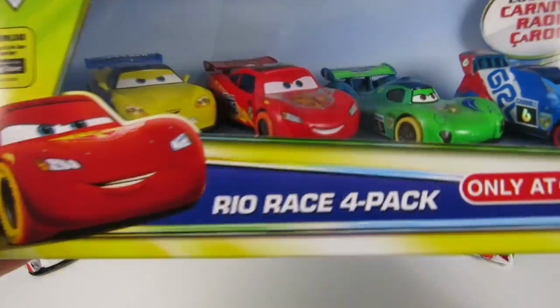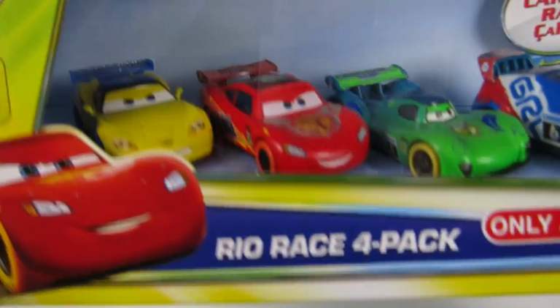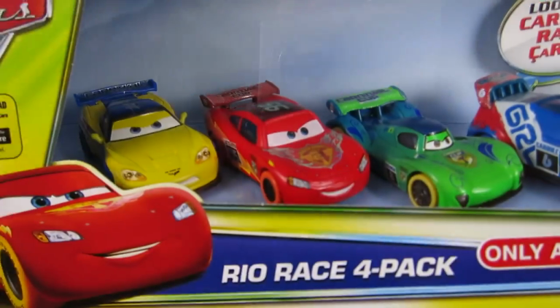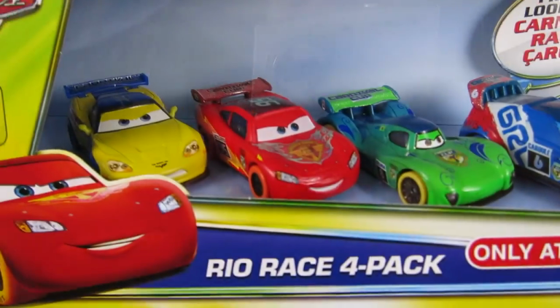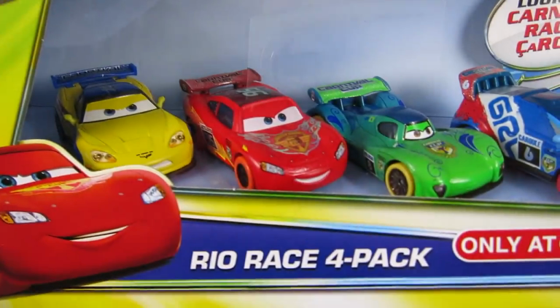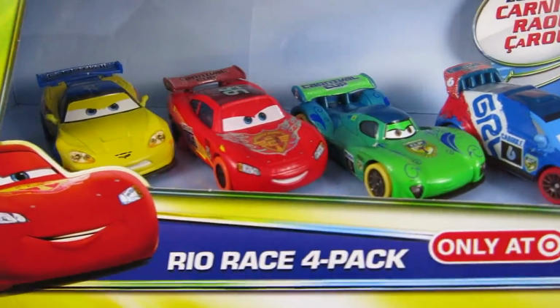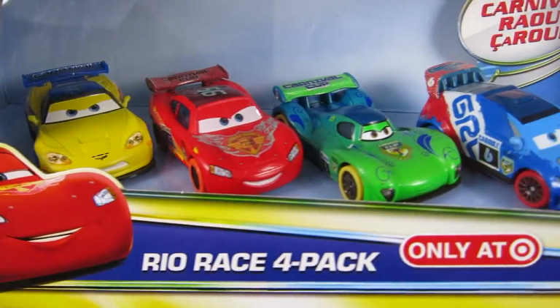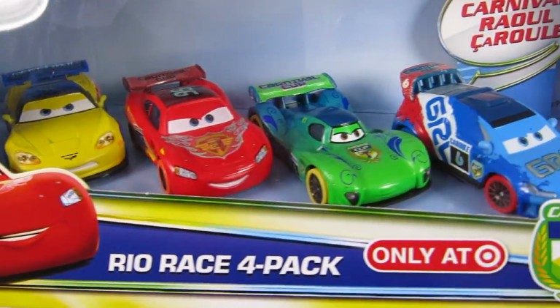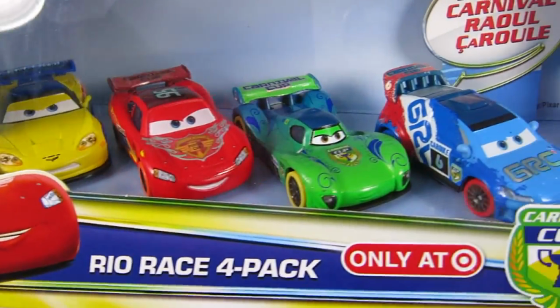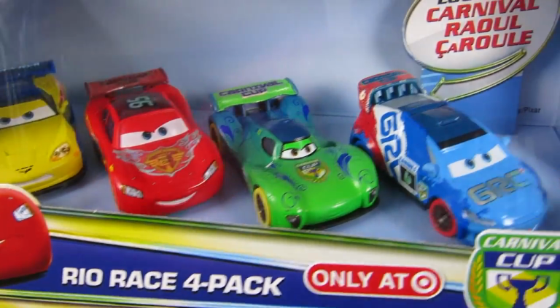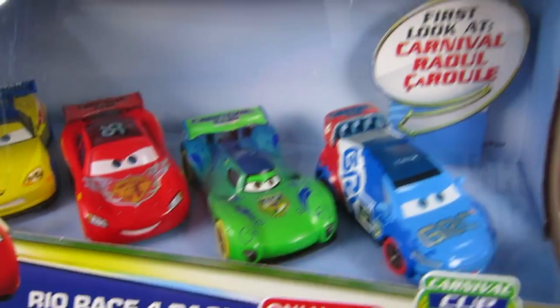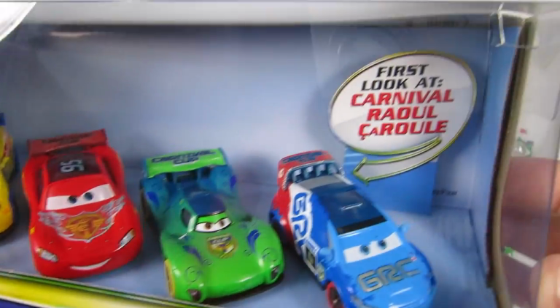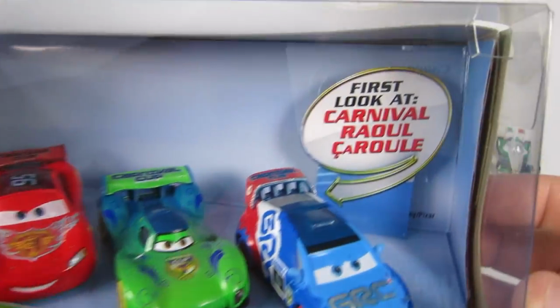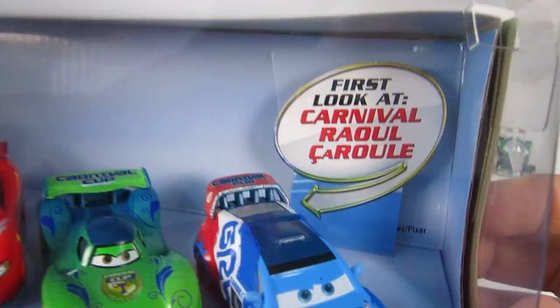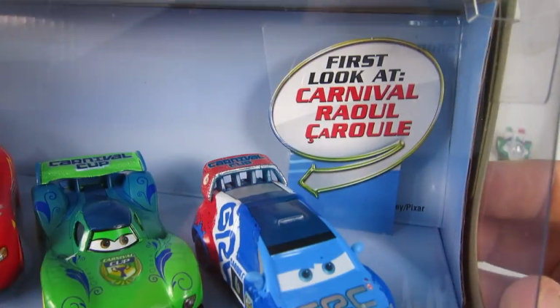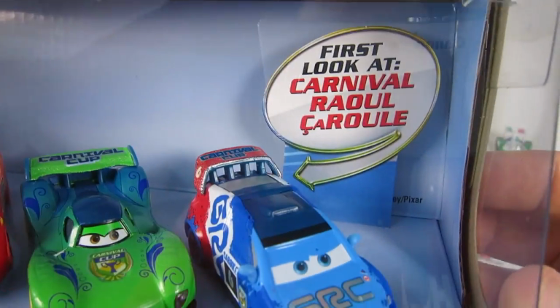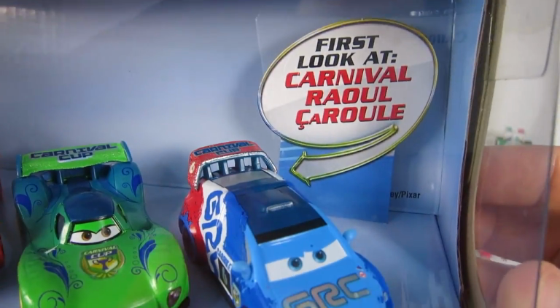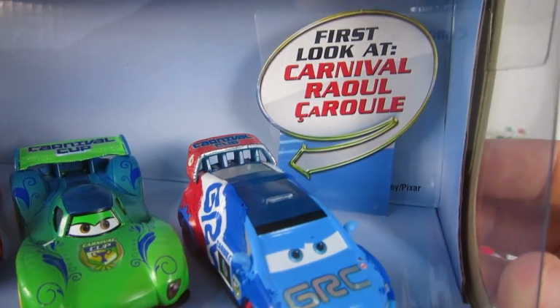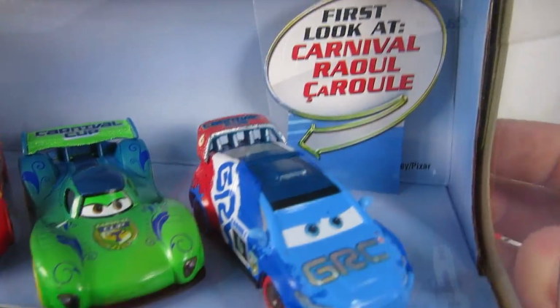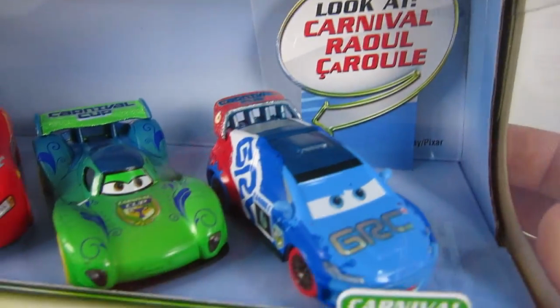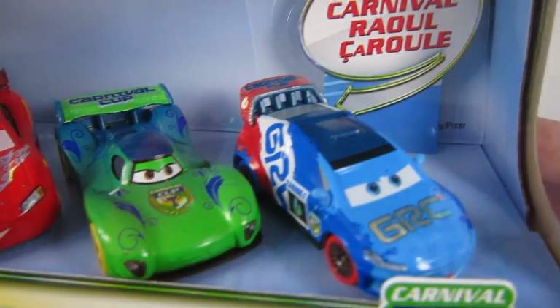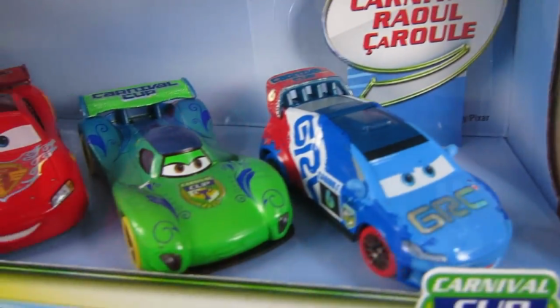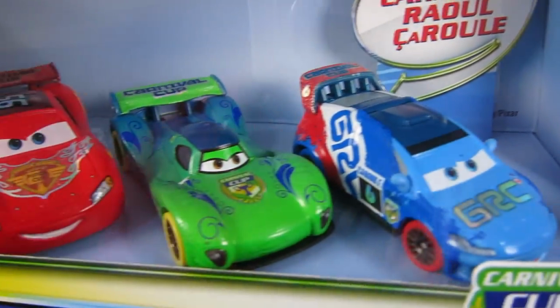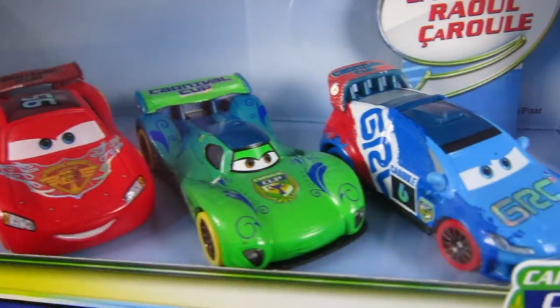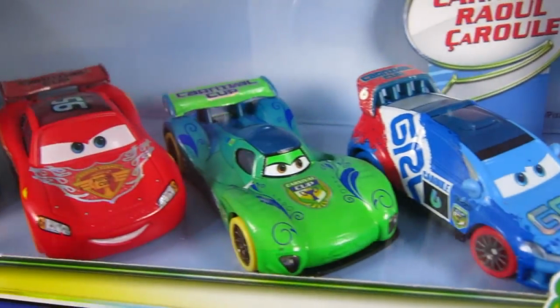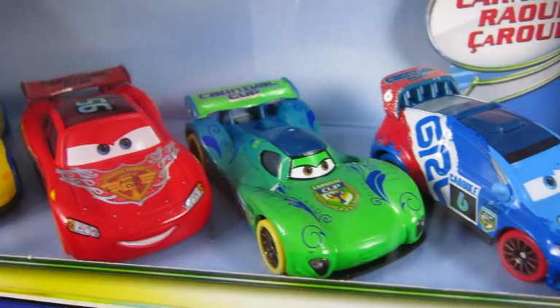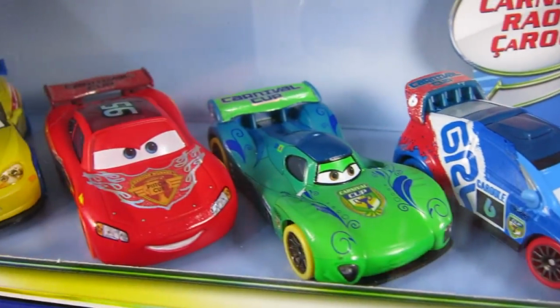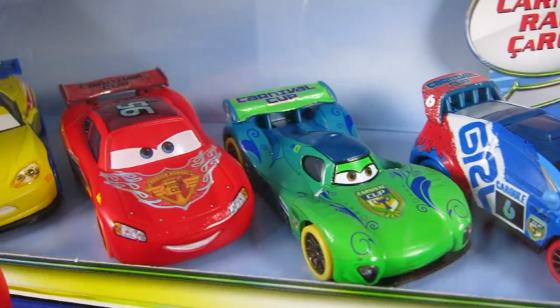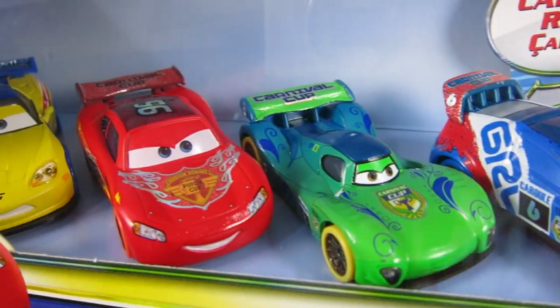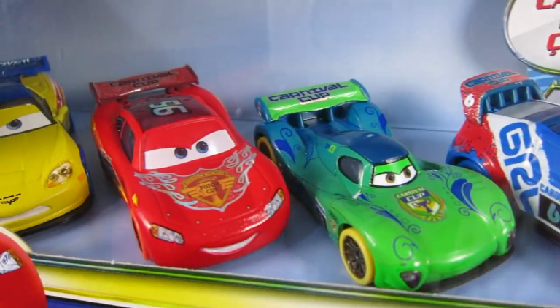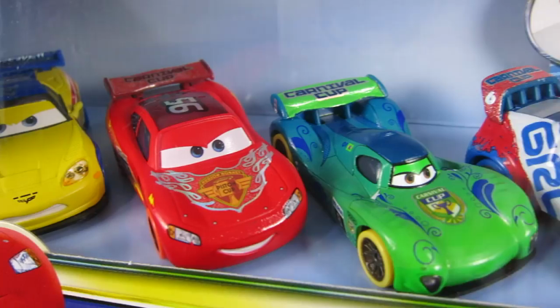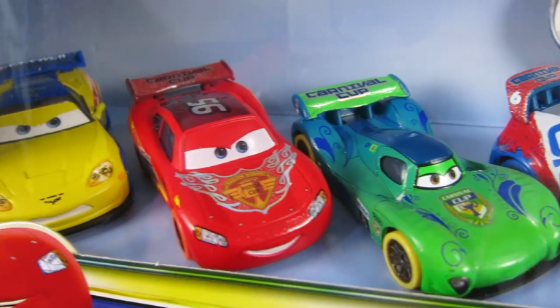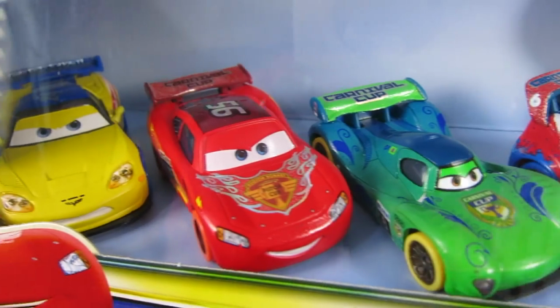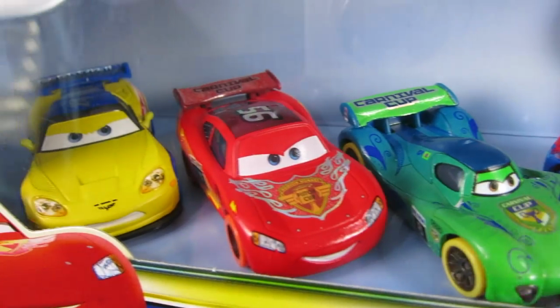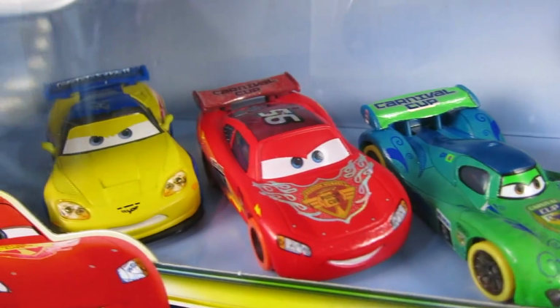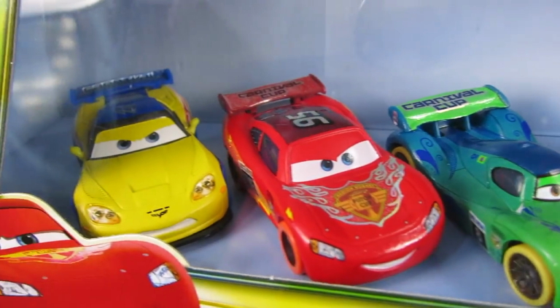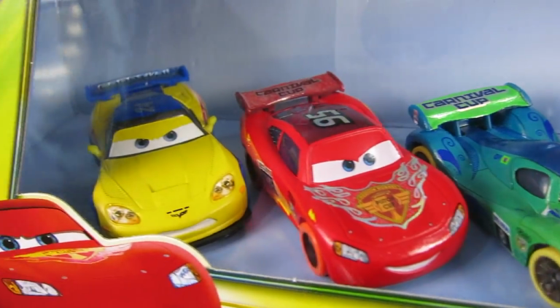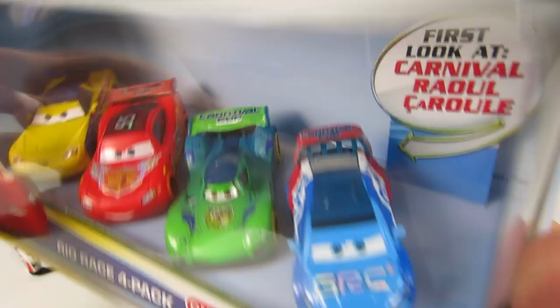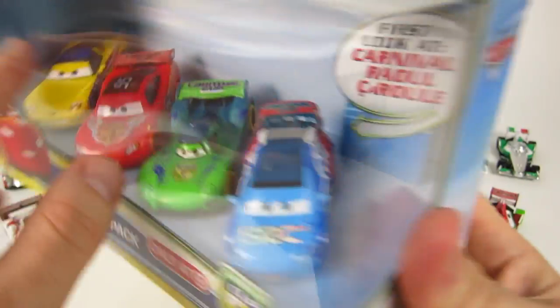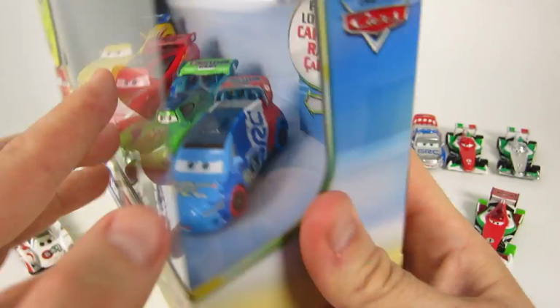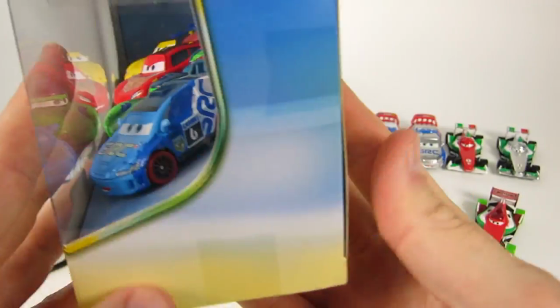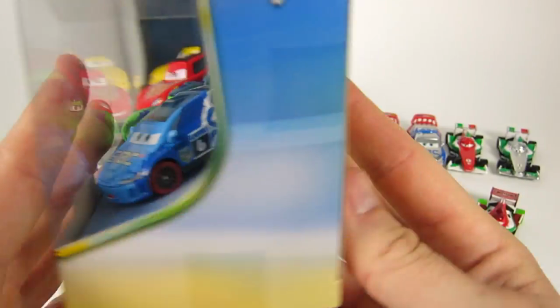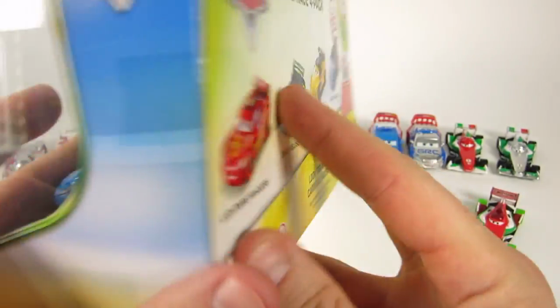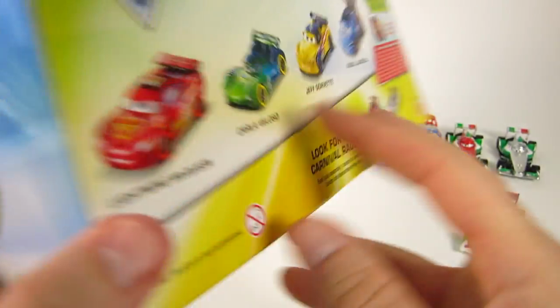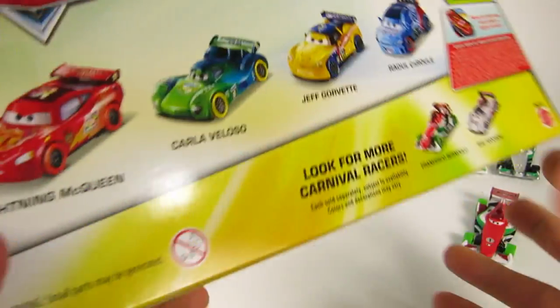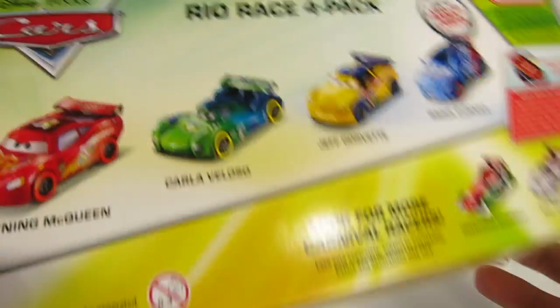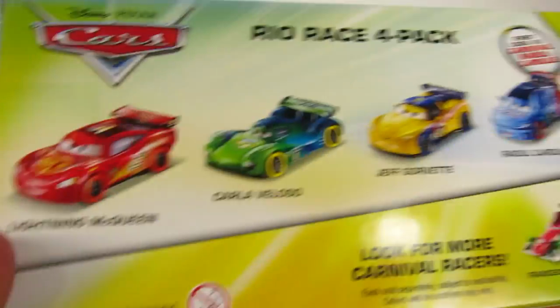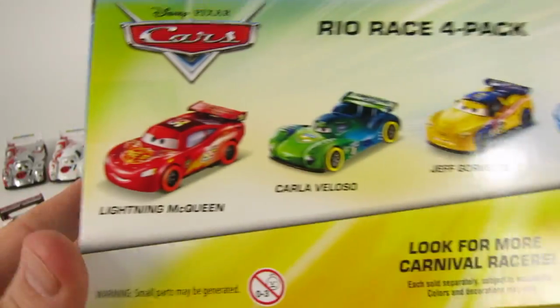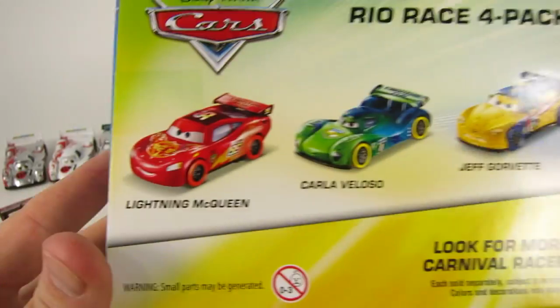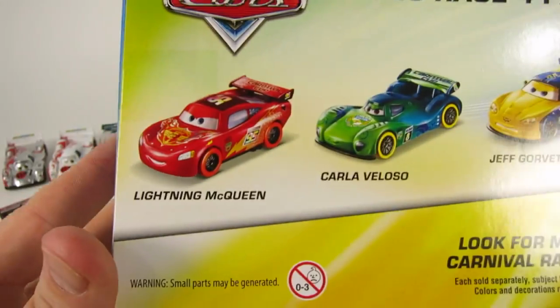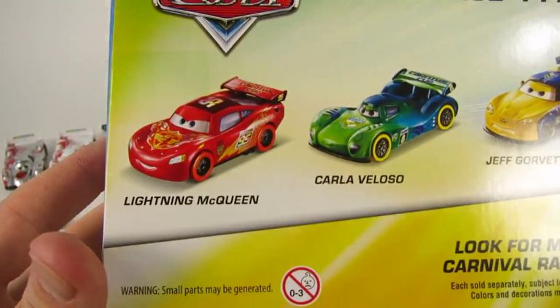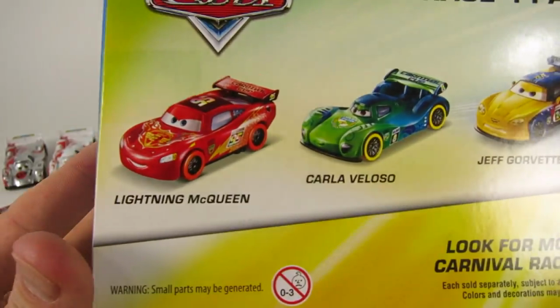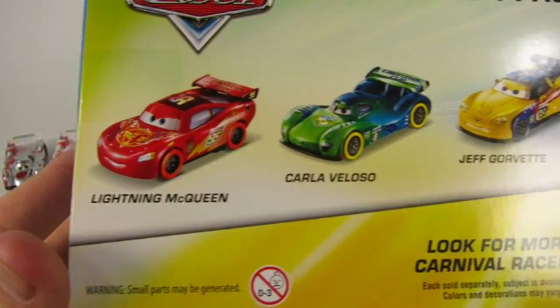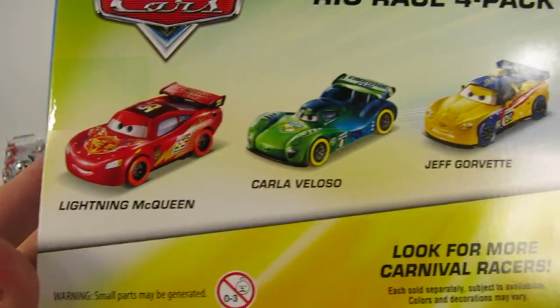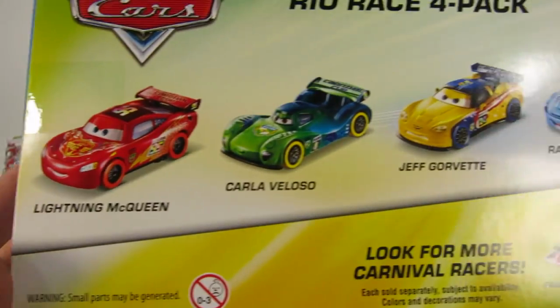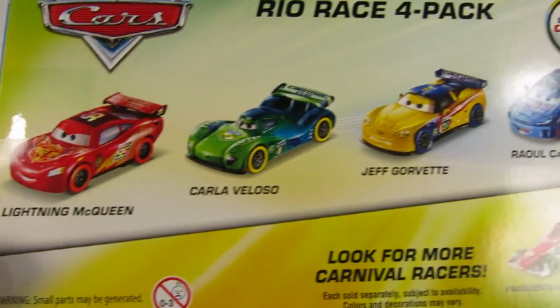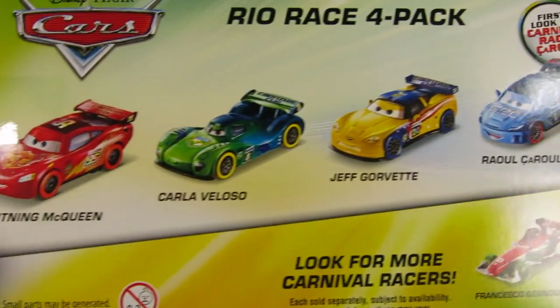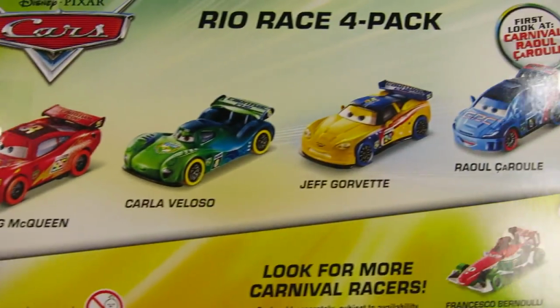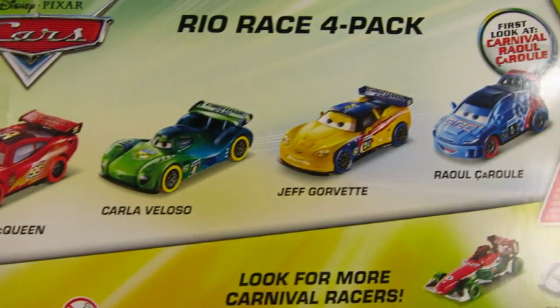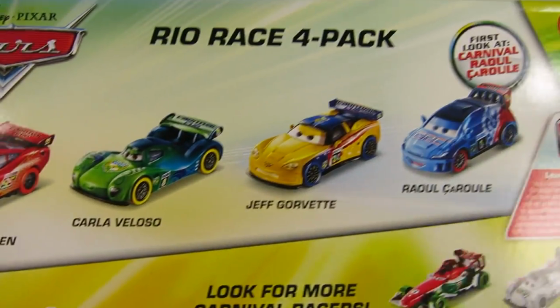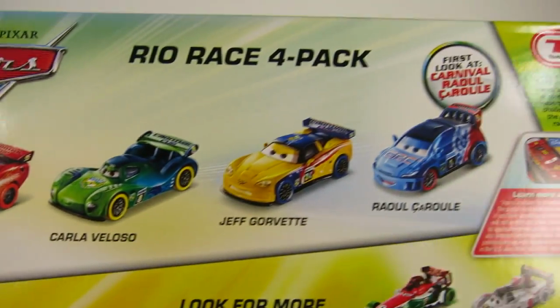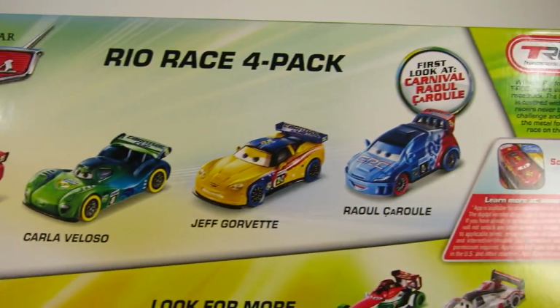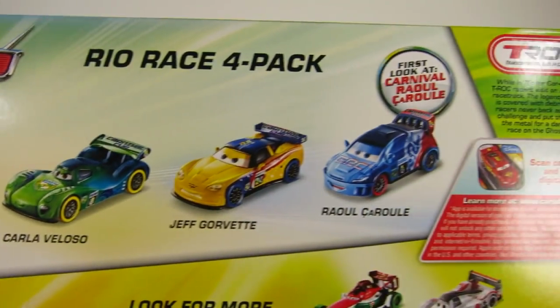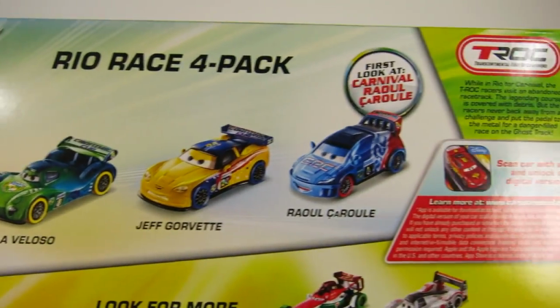Now let's check out the Rio Race 4 Pack. There's Raul Saarul, Carla Velosa, Lightning McQueen, and Jeff Gorvette.